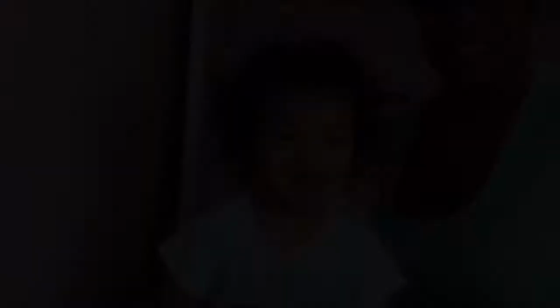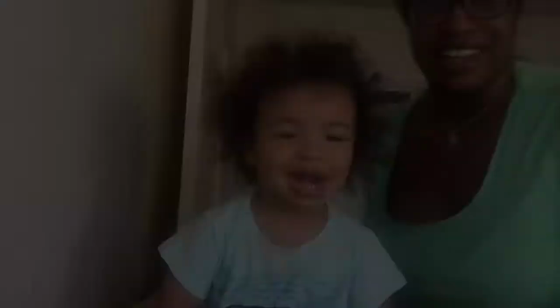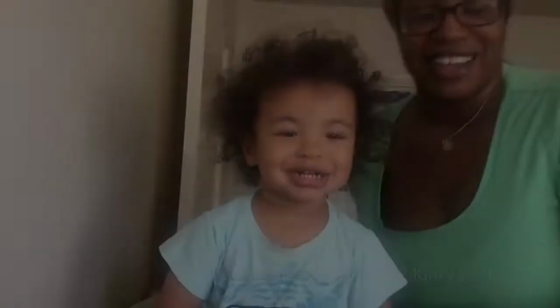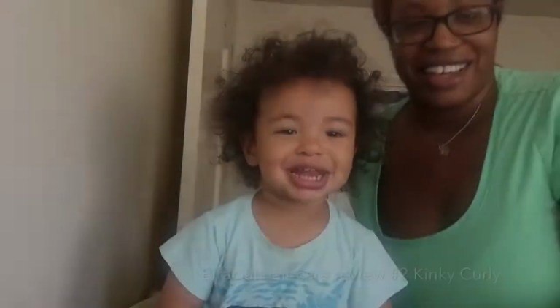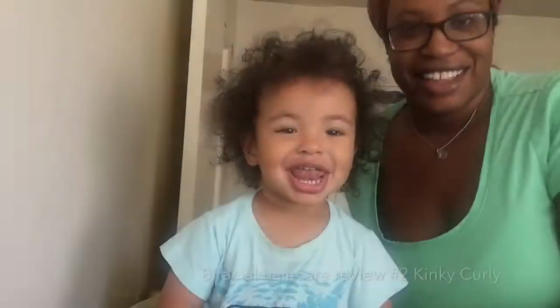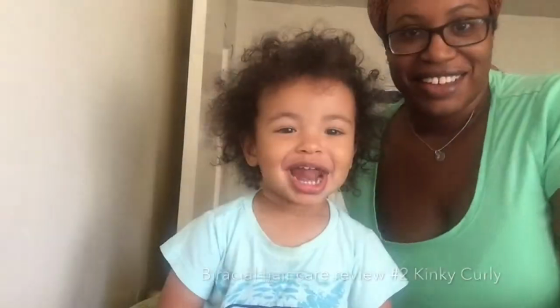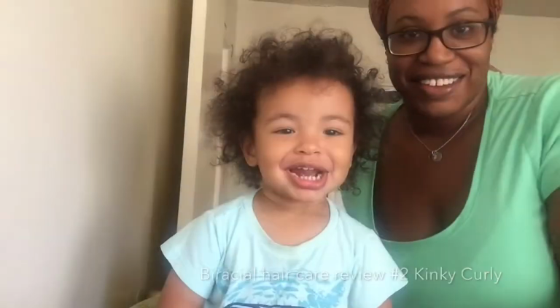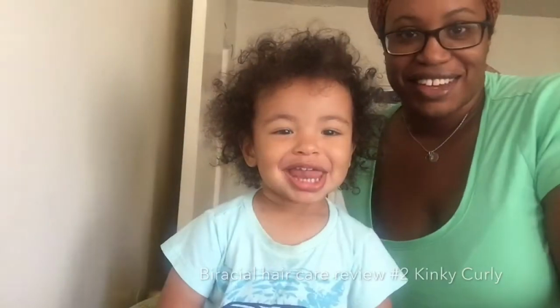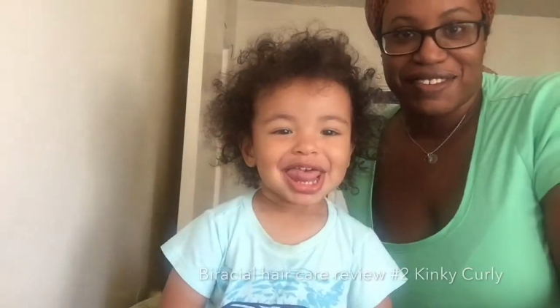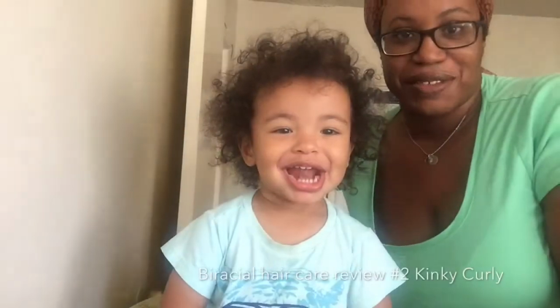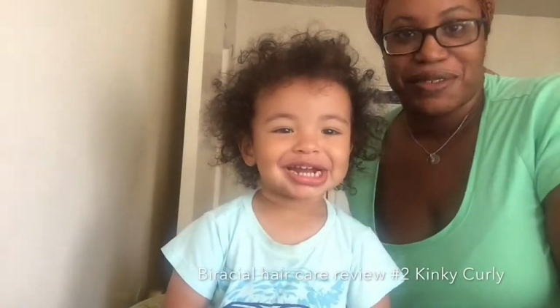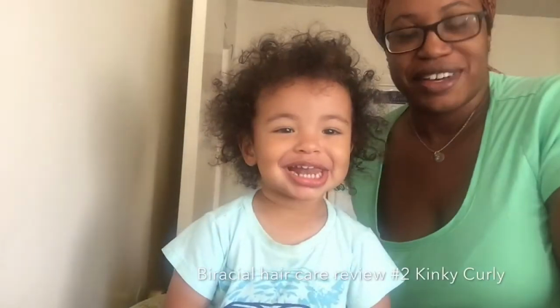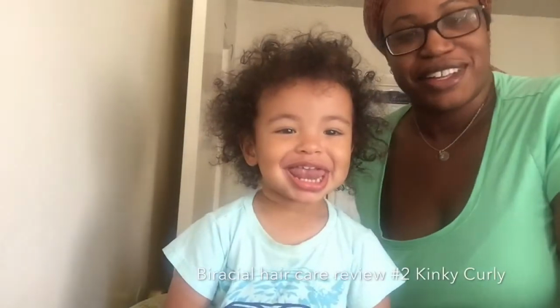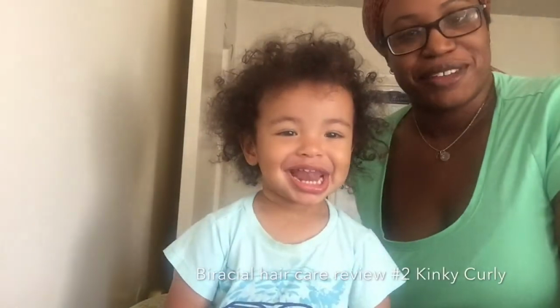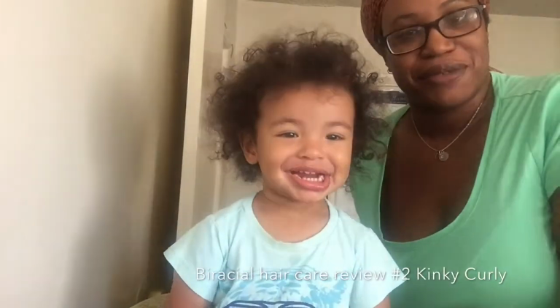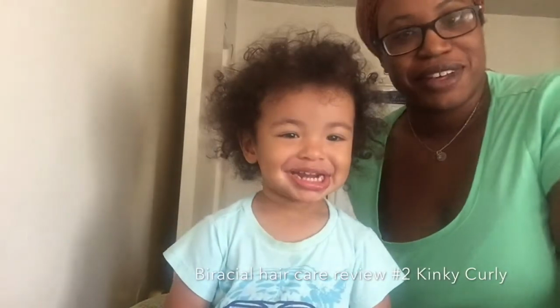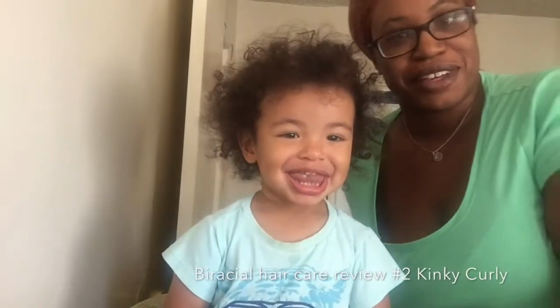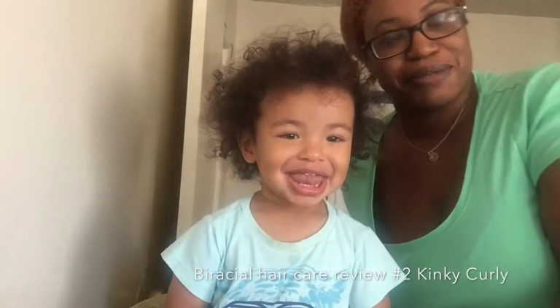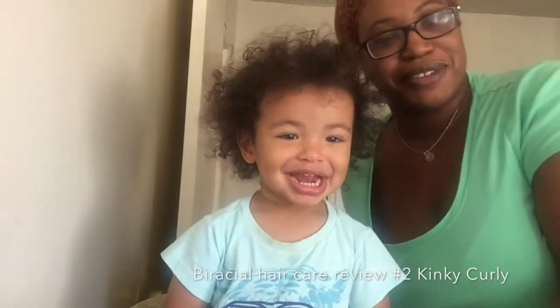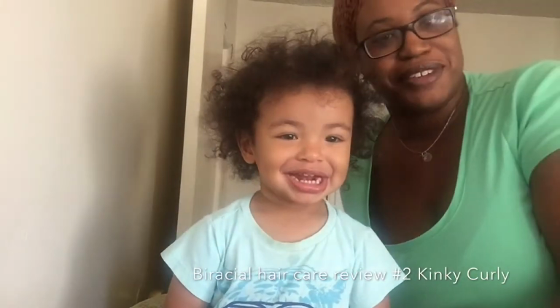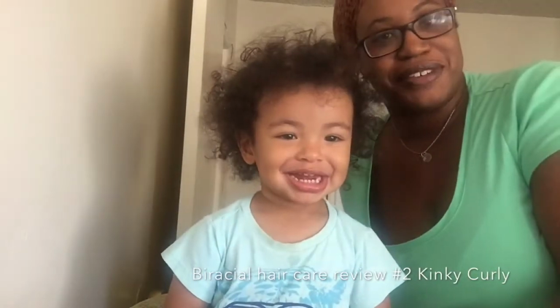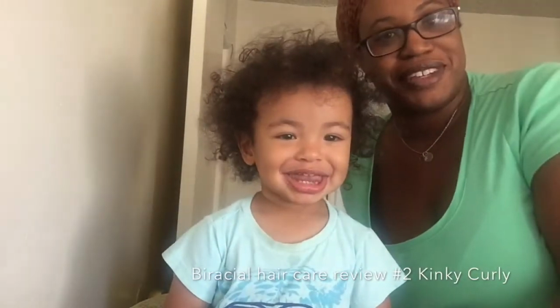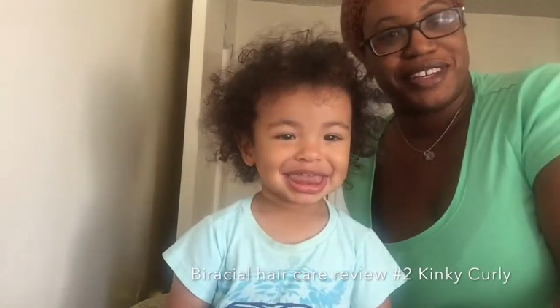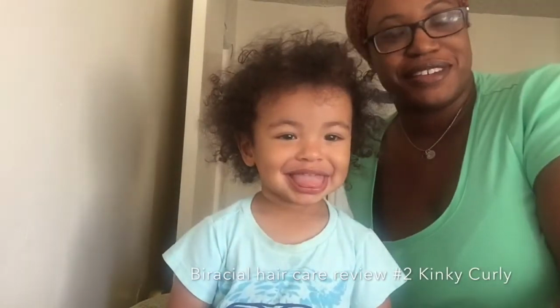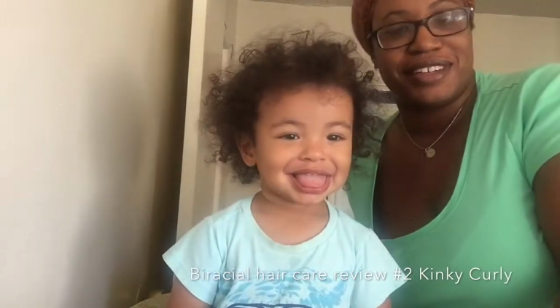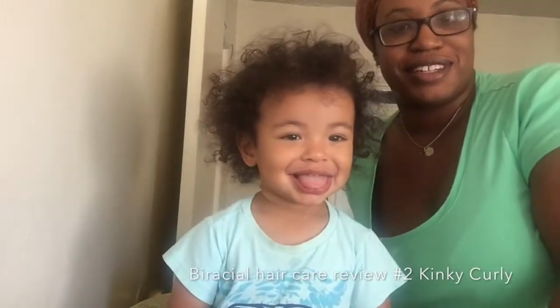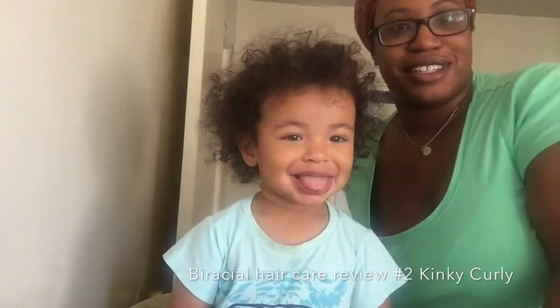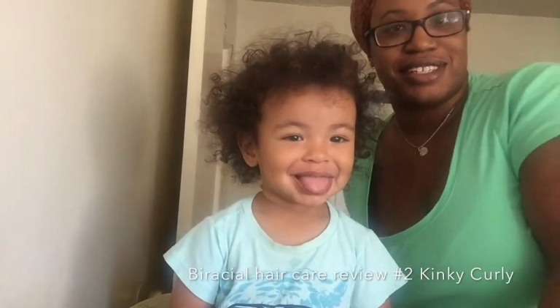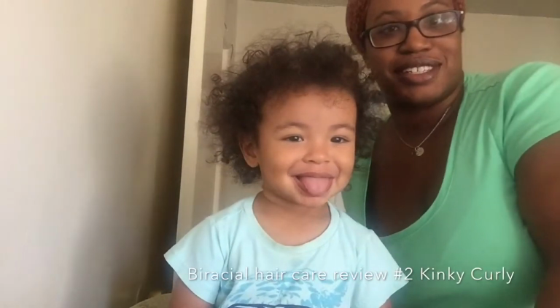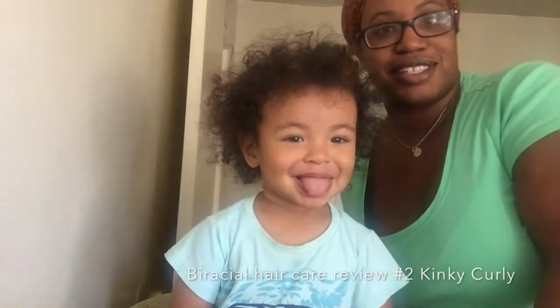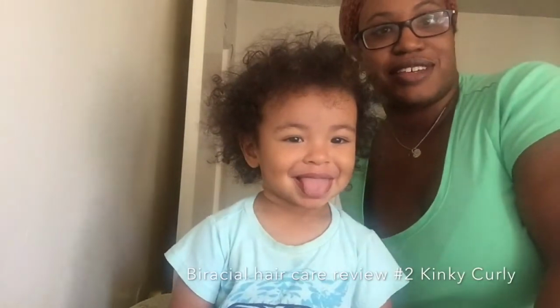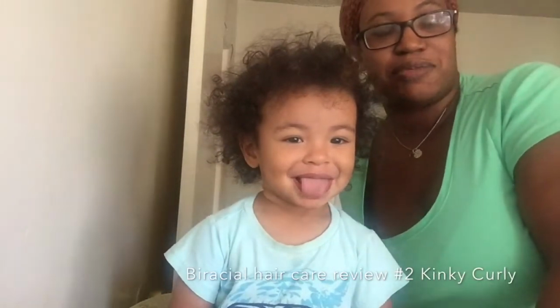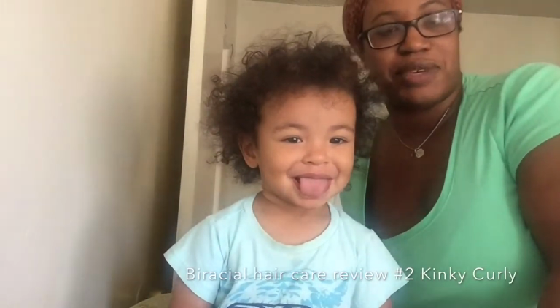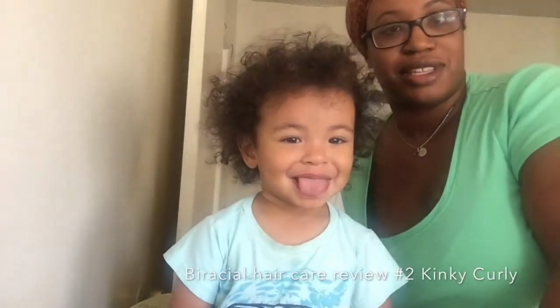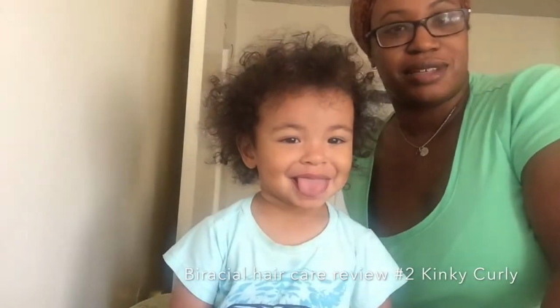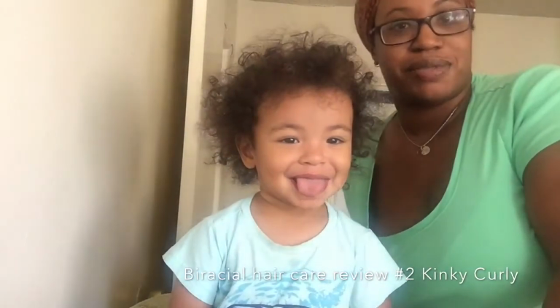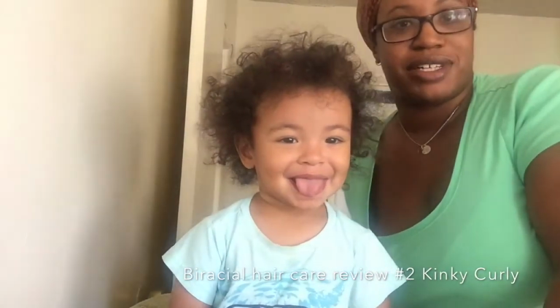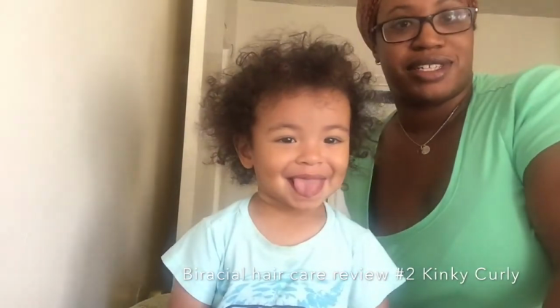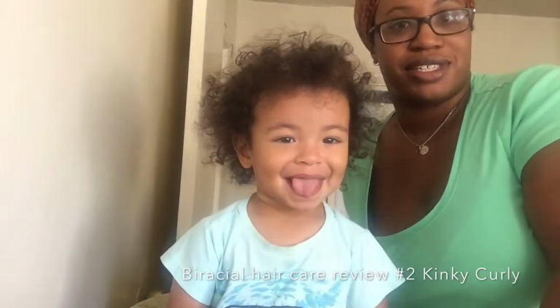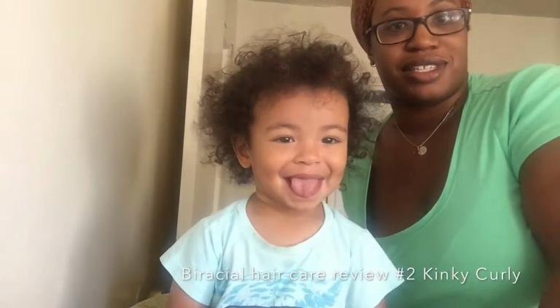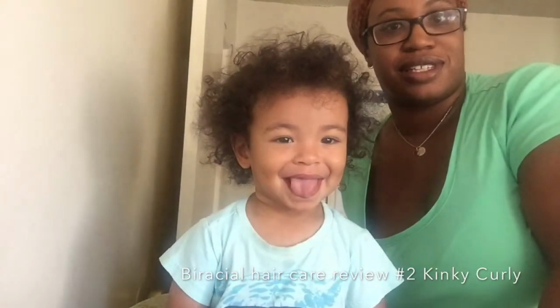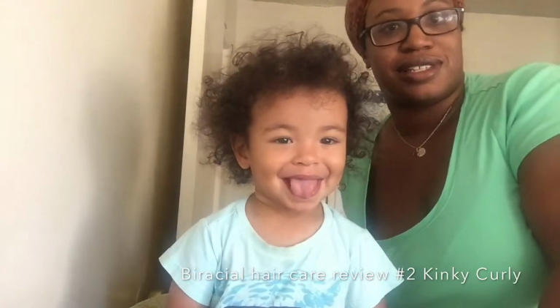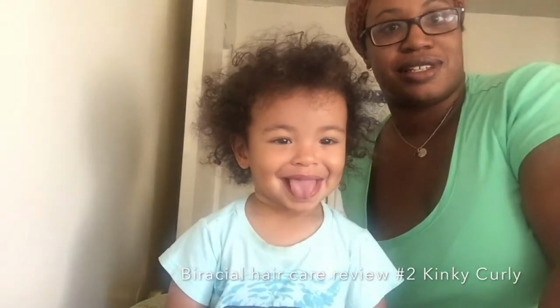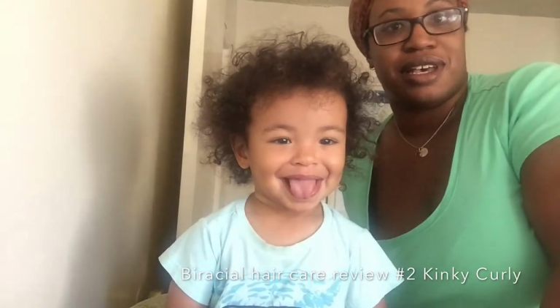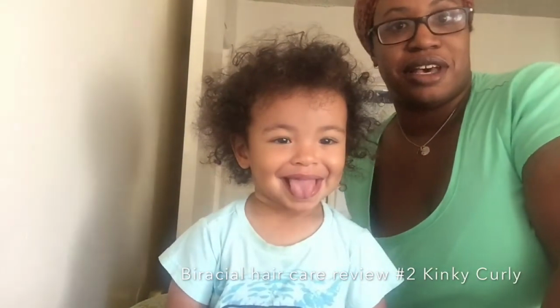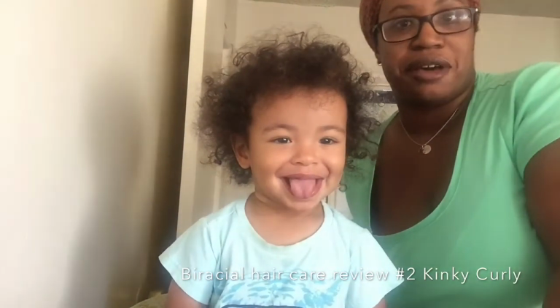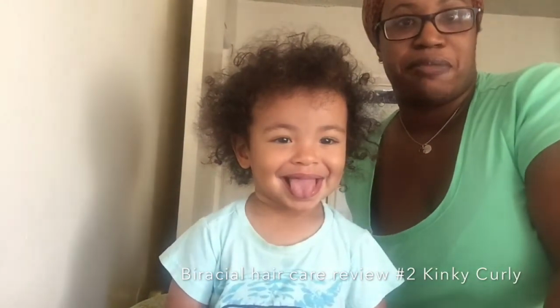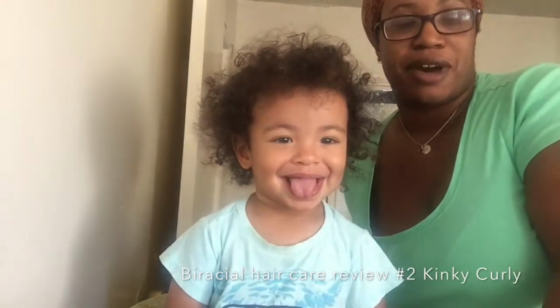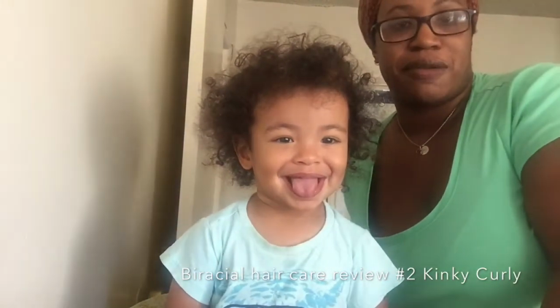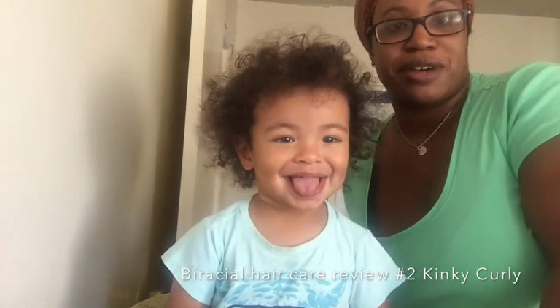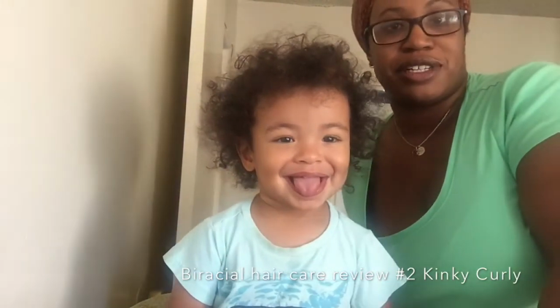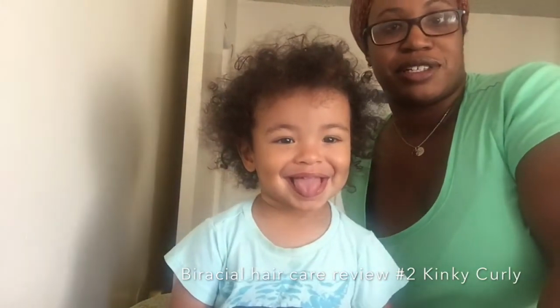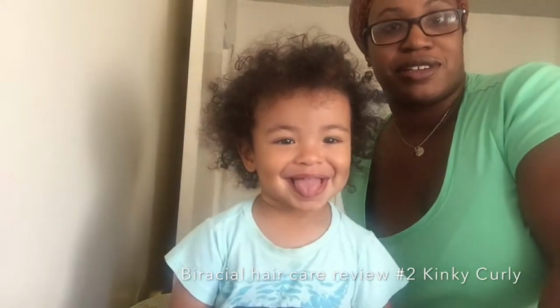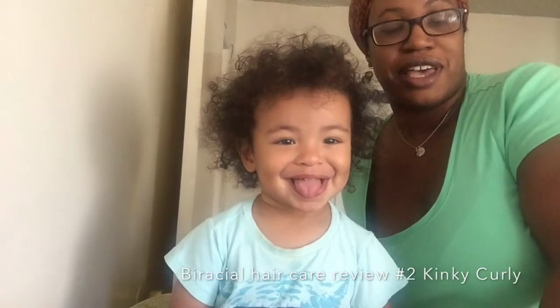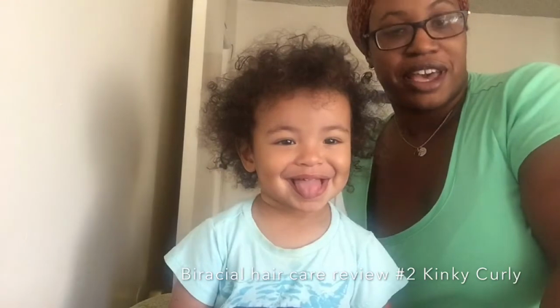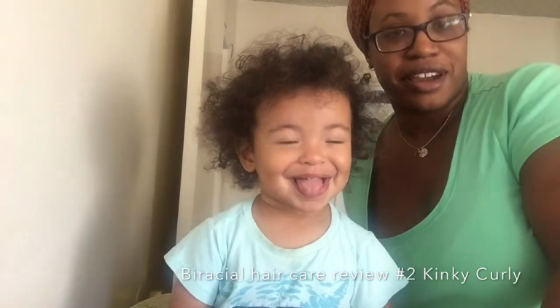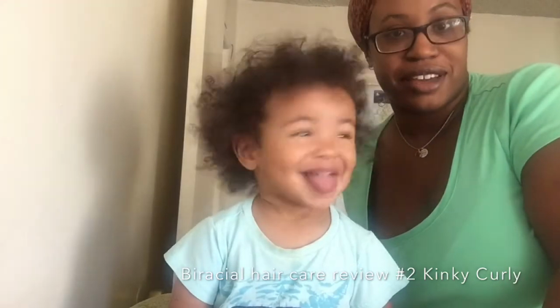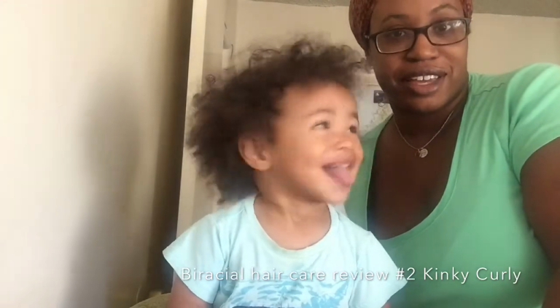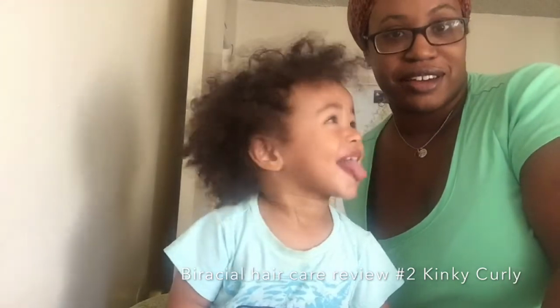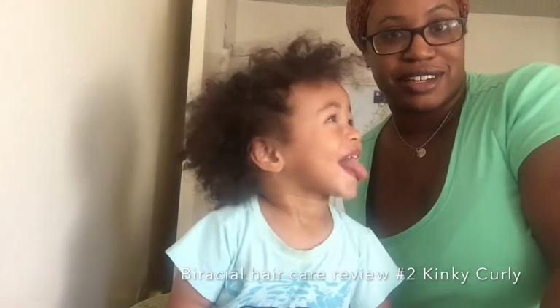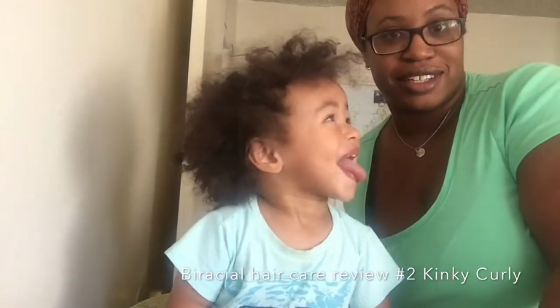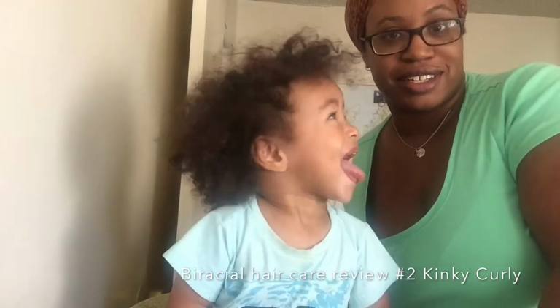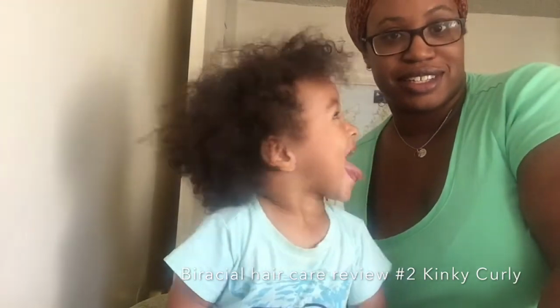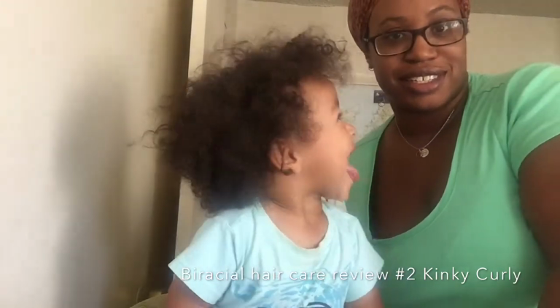Hello everyone, and welcome to another edition of Meet the Blessions, Biracial Hair Care Edition.